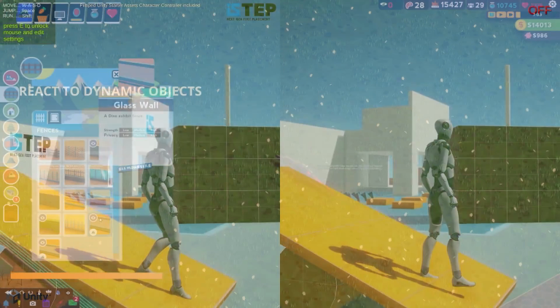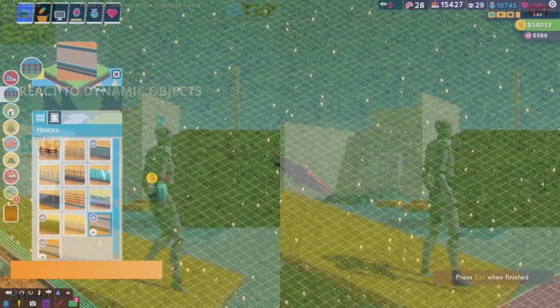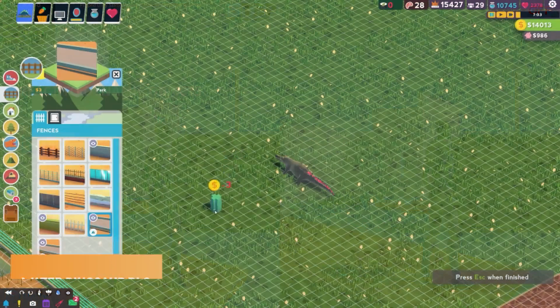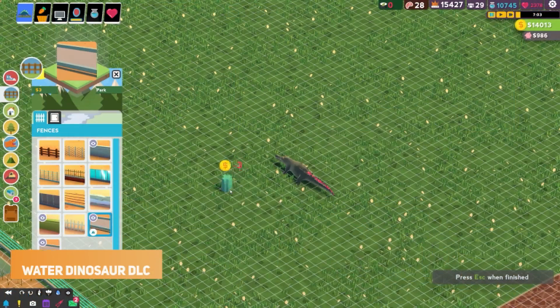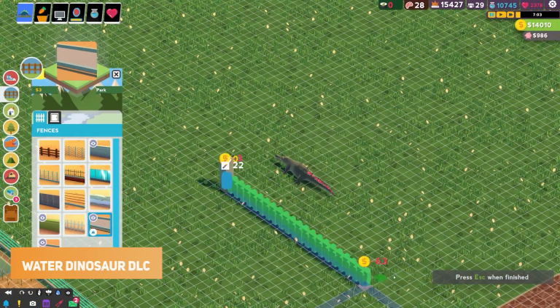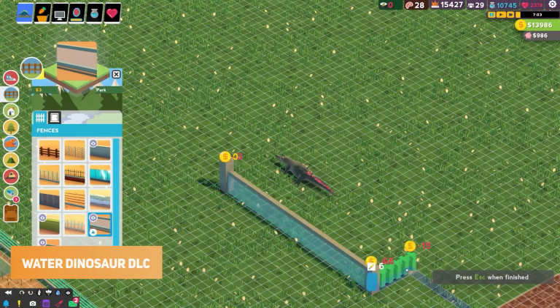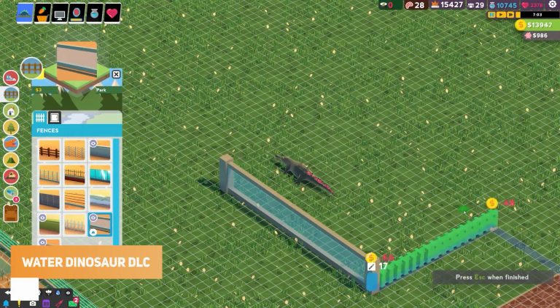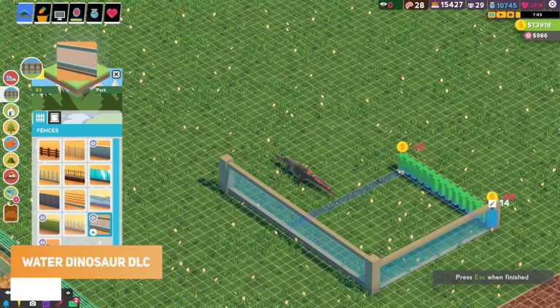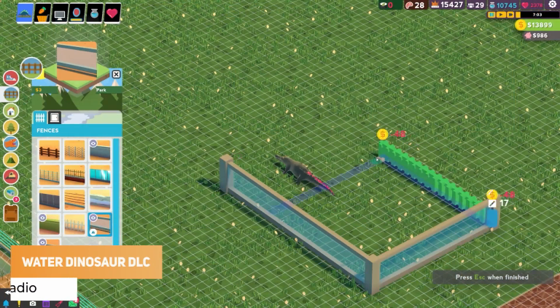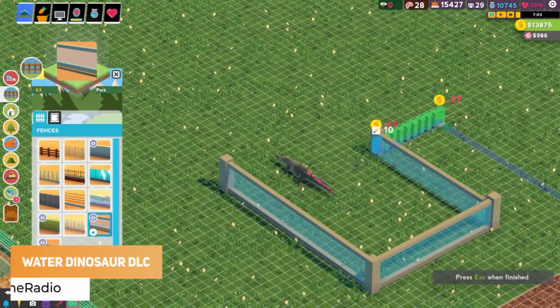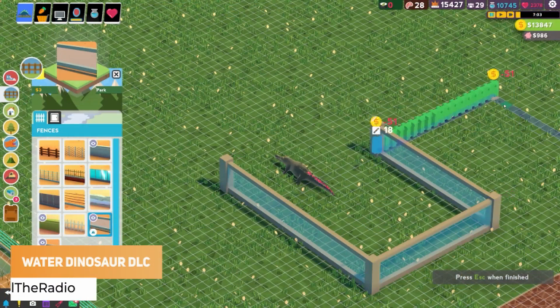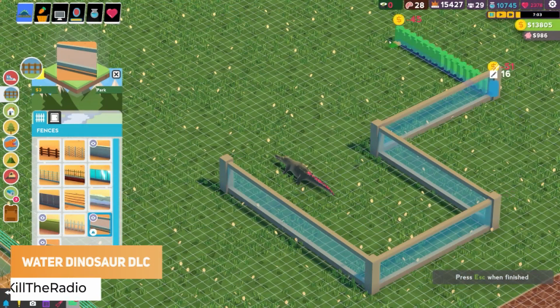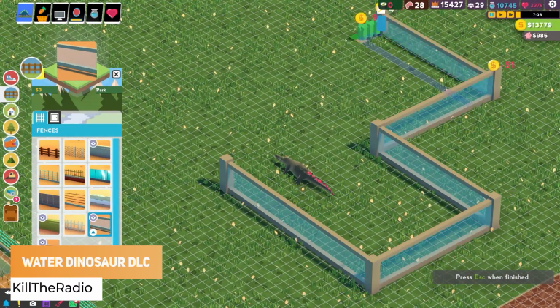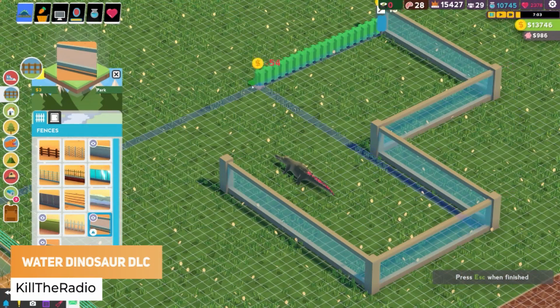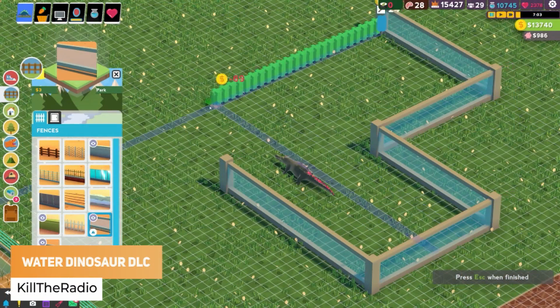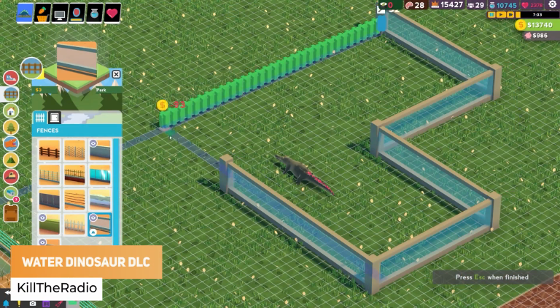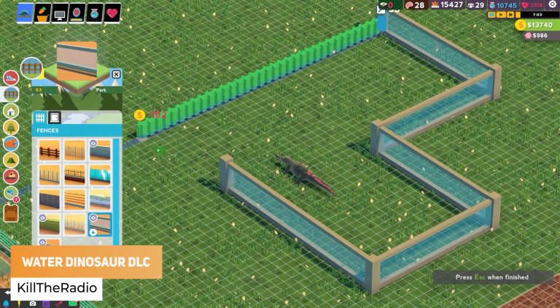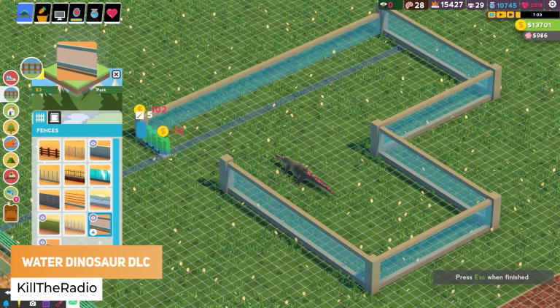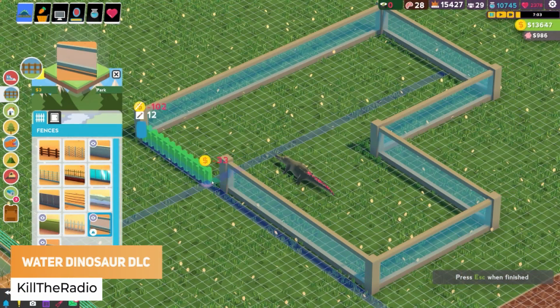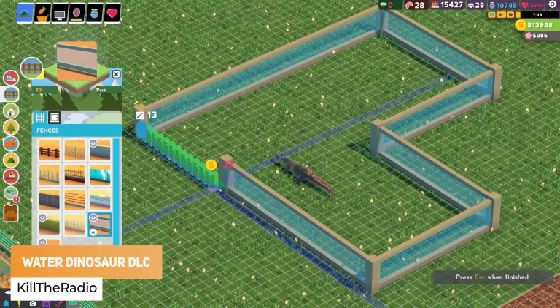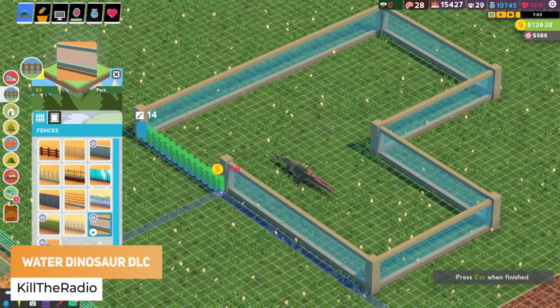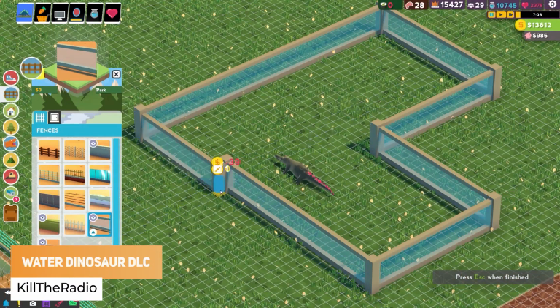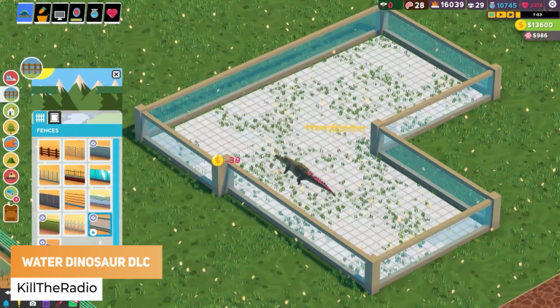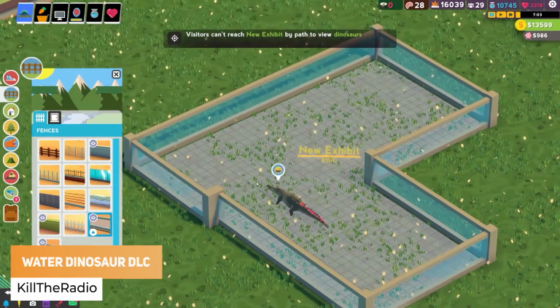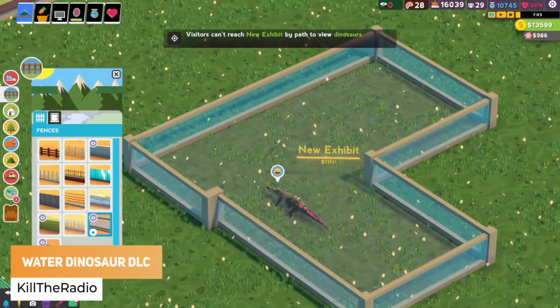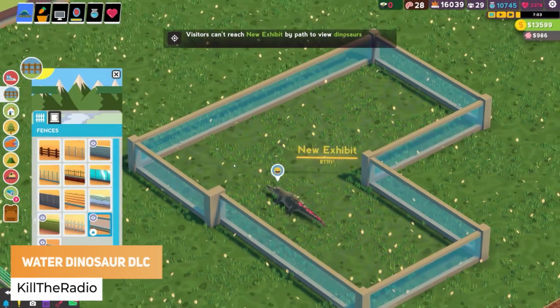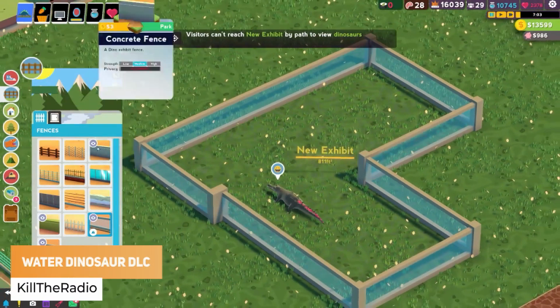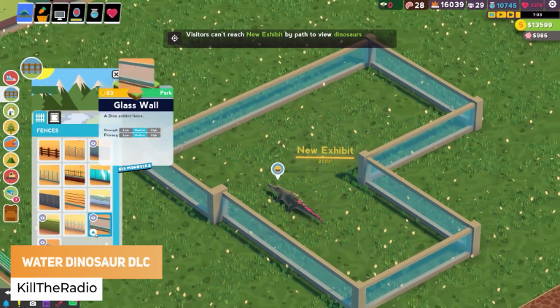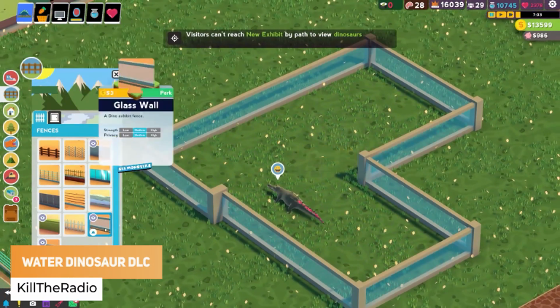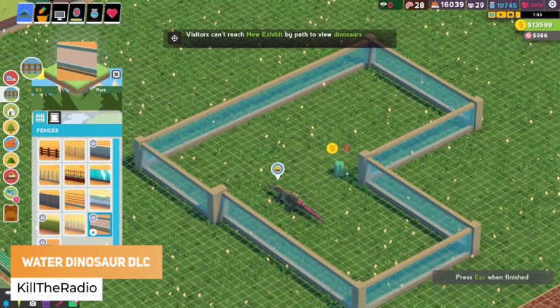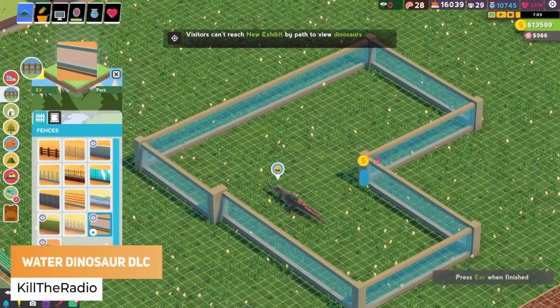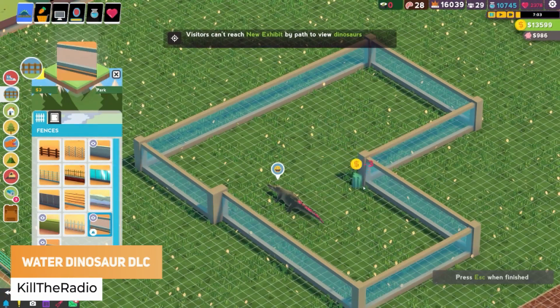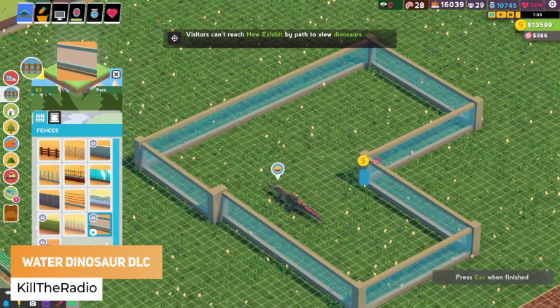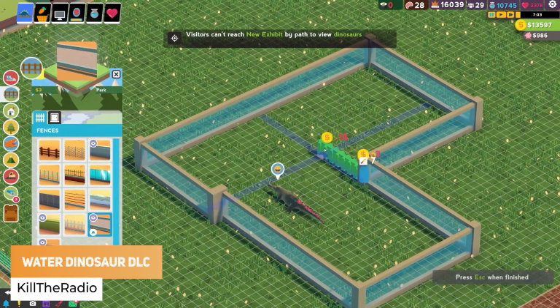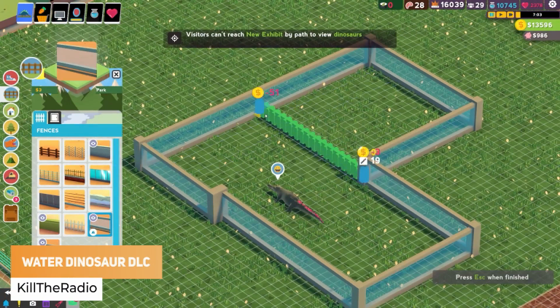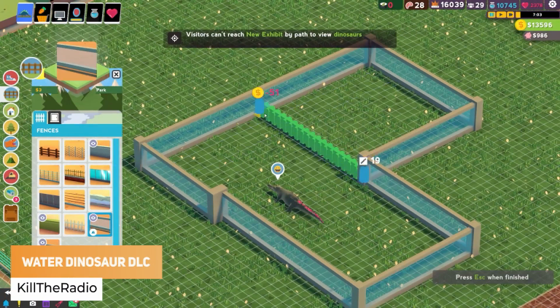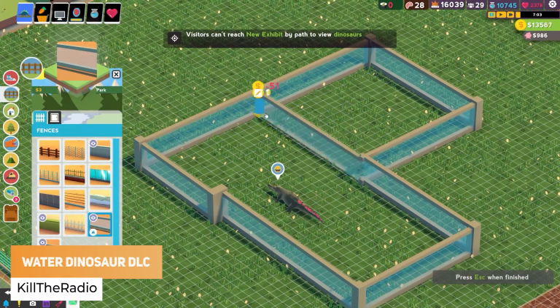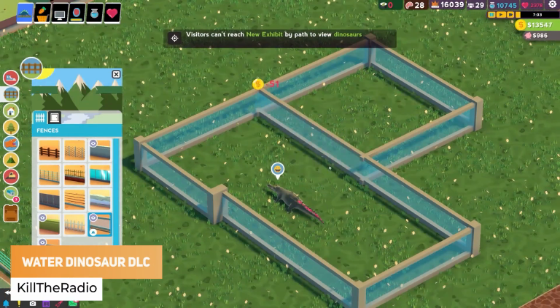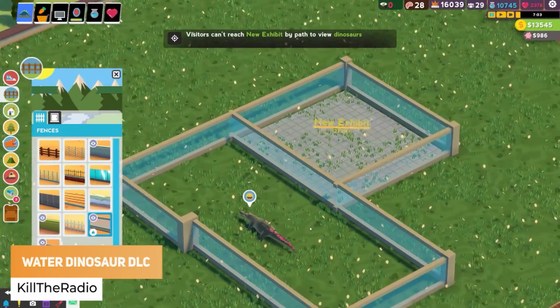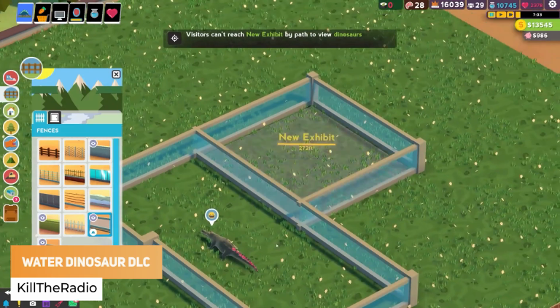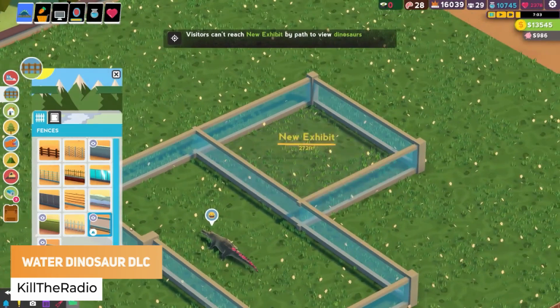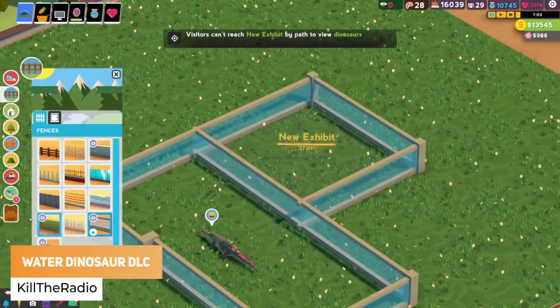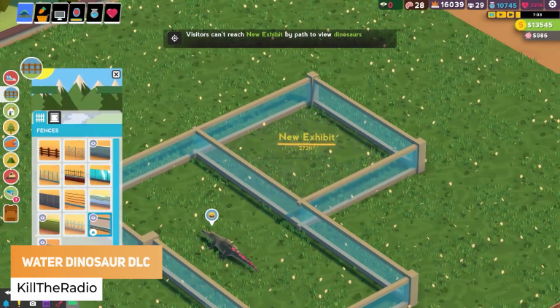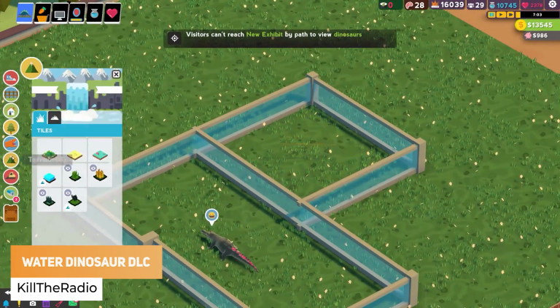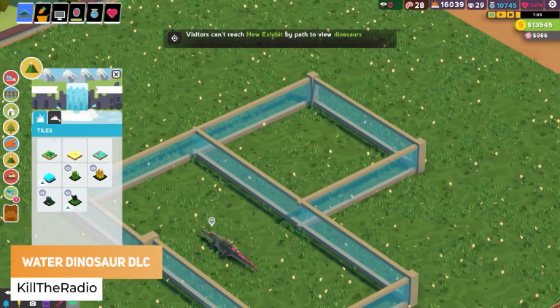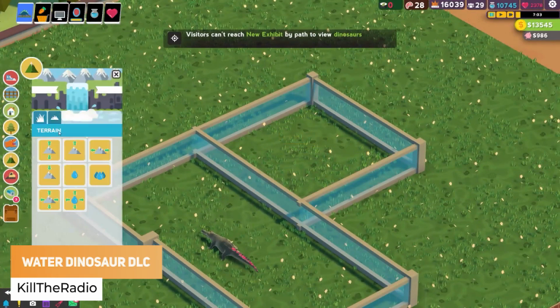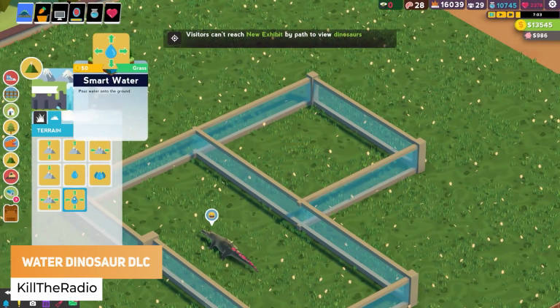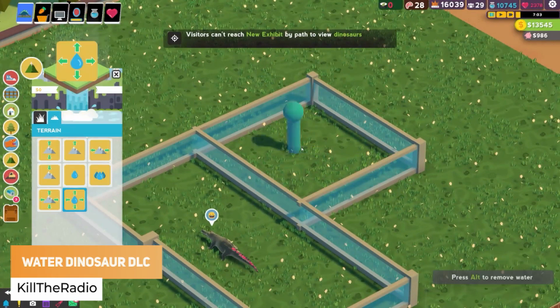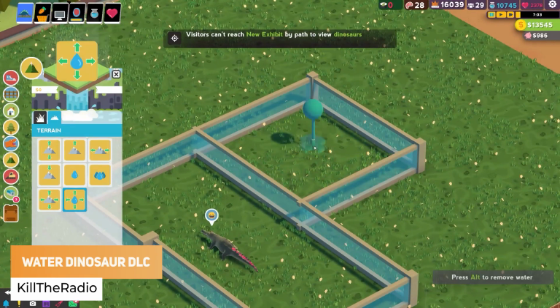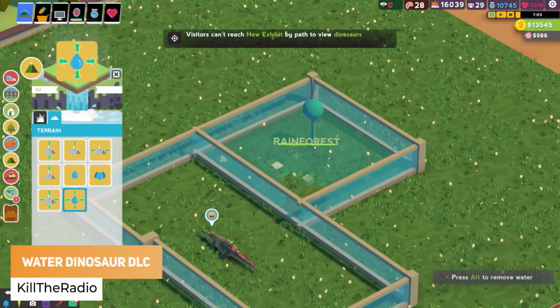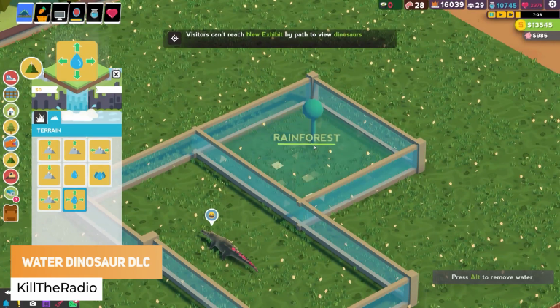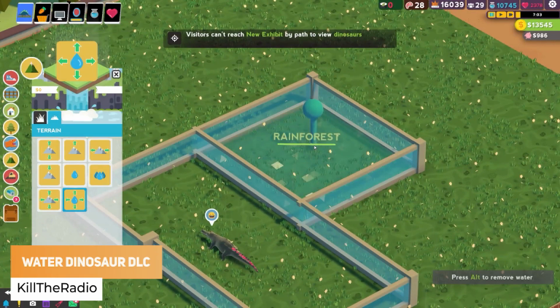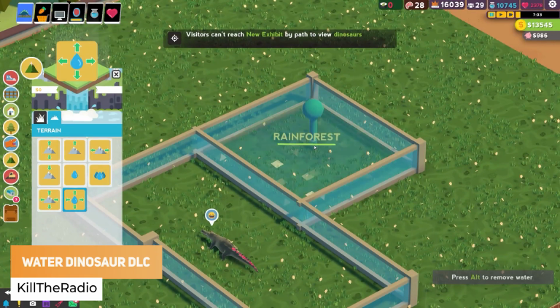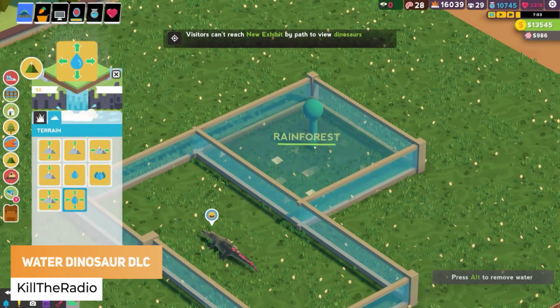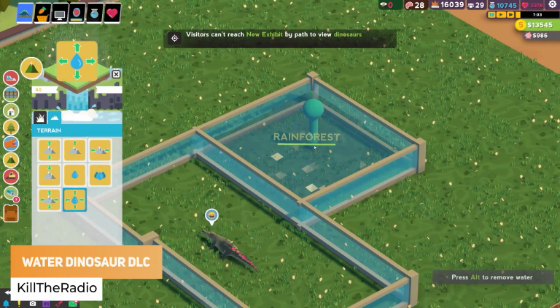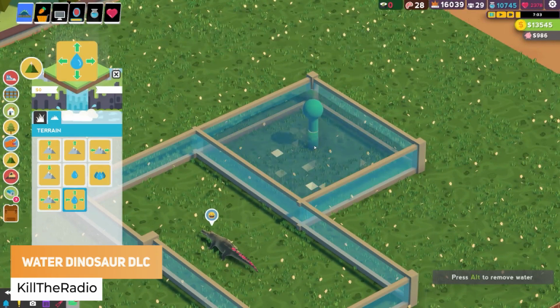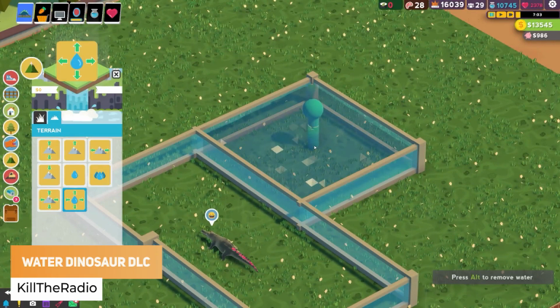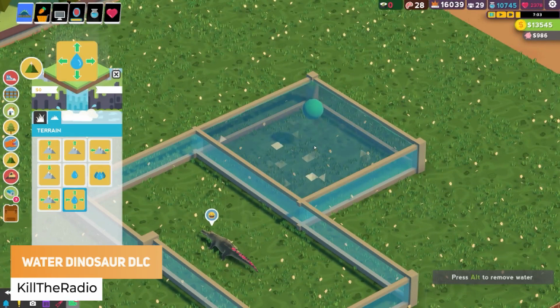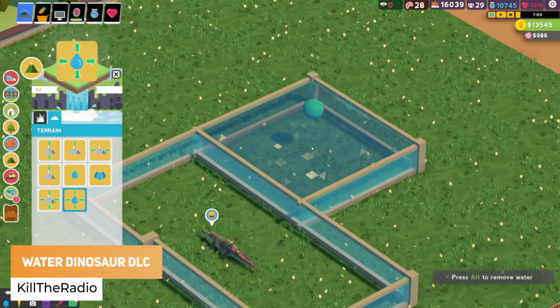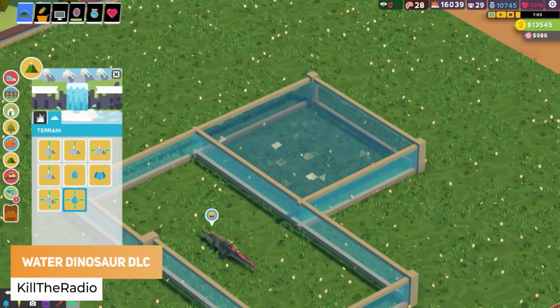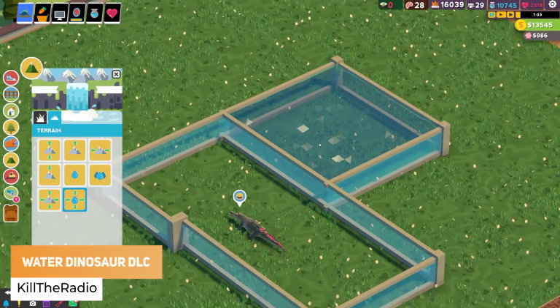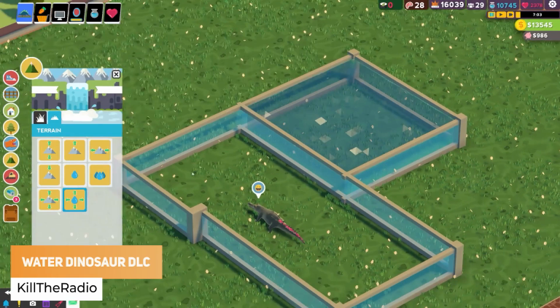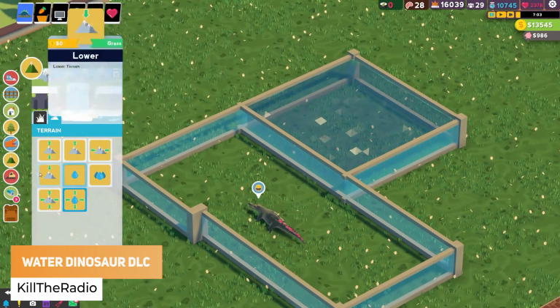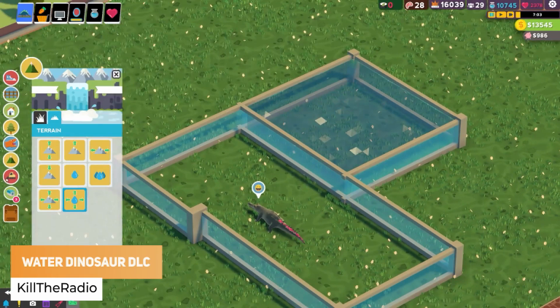Kill the Radio has got a brand new water system for their Water Dinosaur DLC, and it's really satisfying.